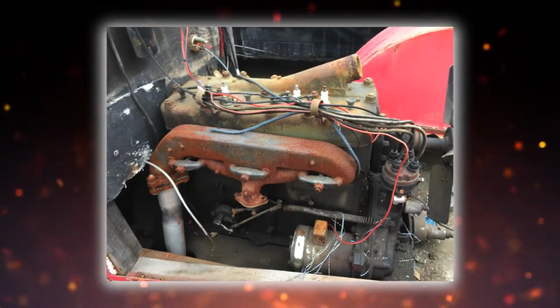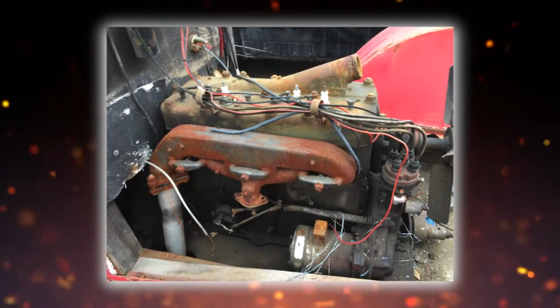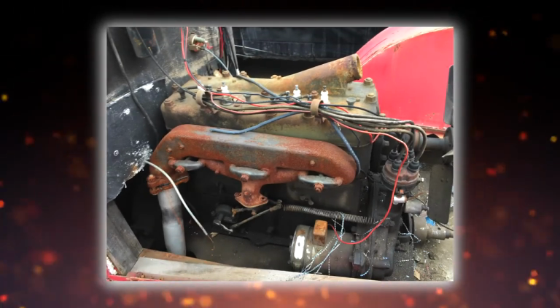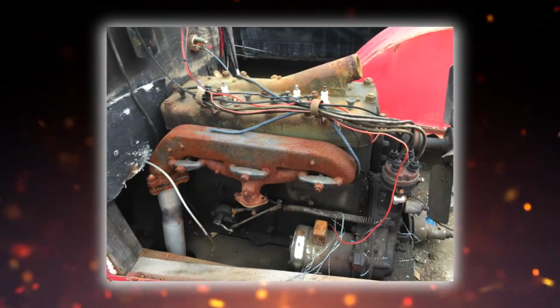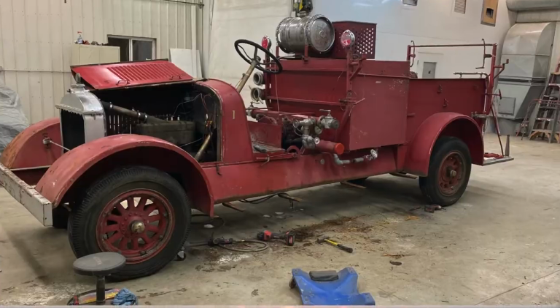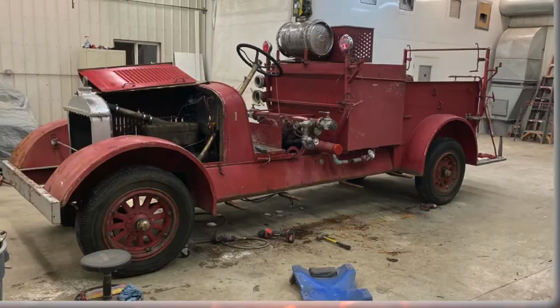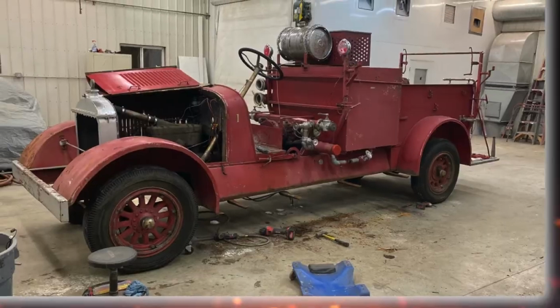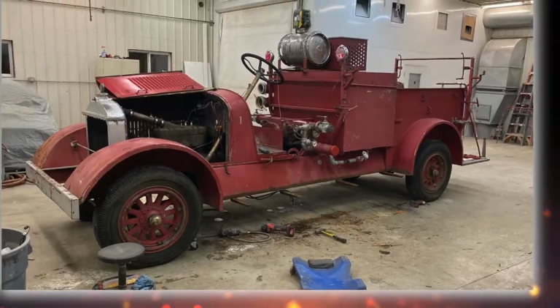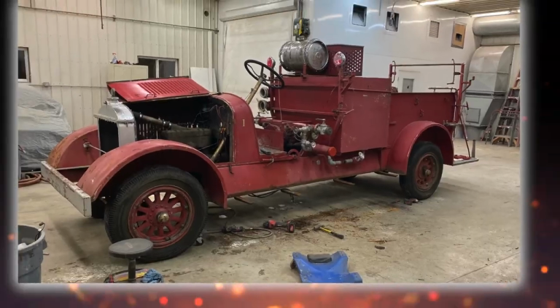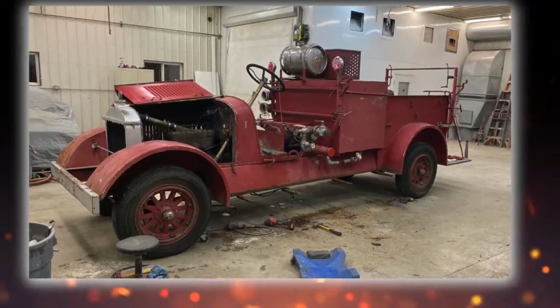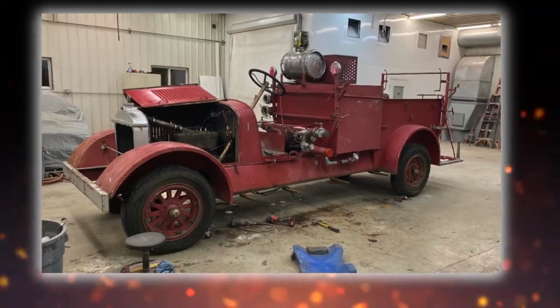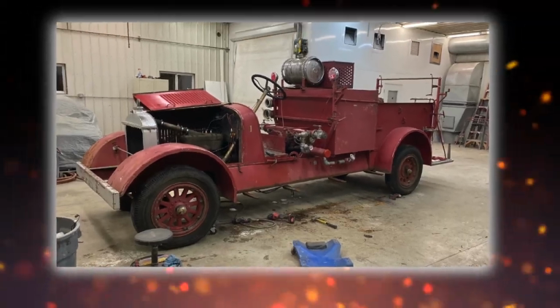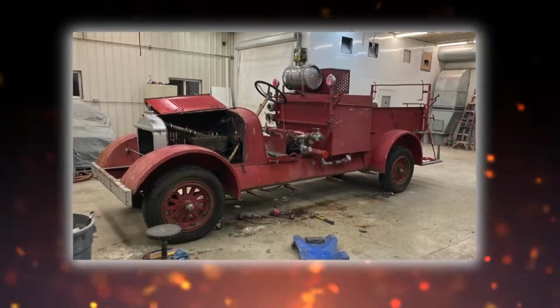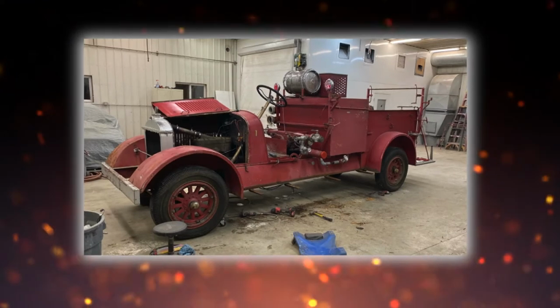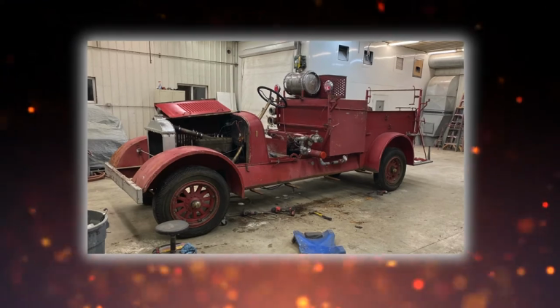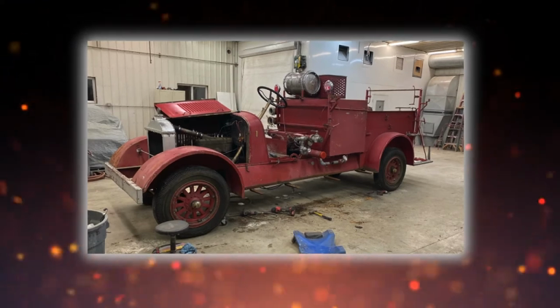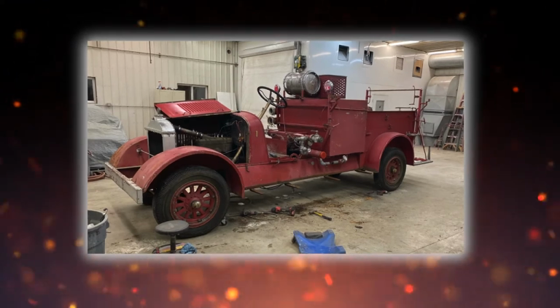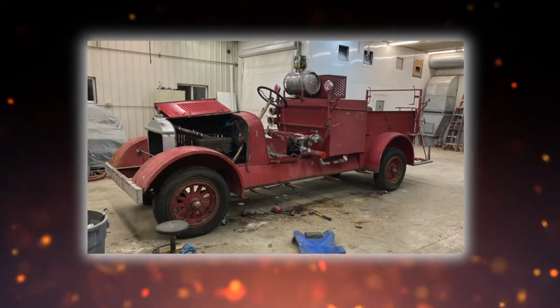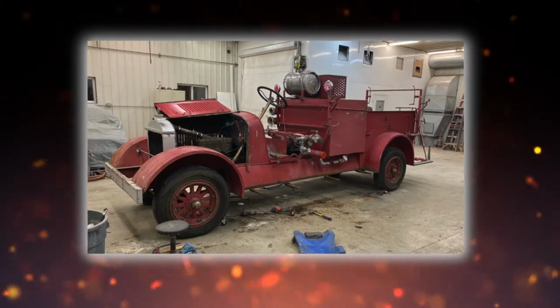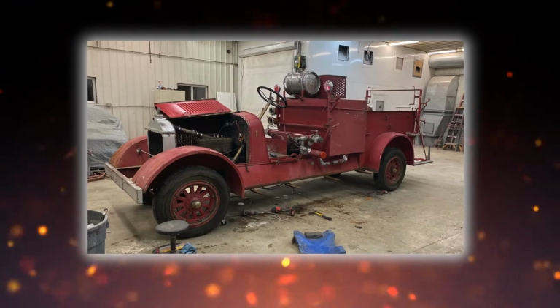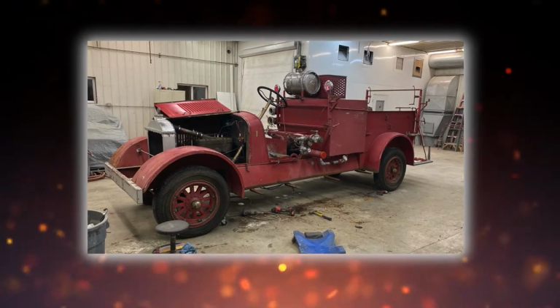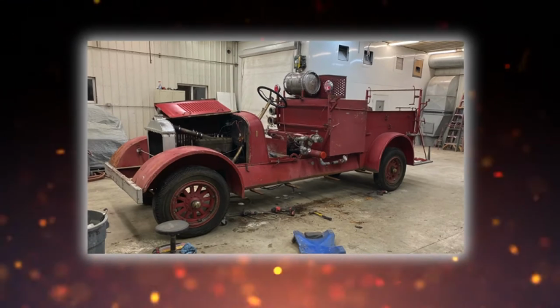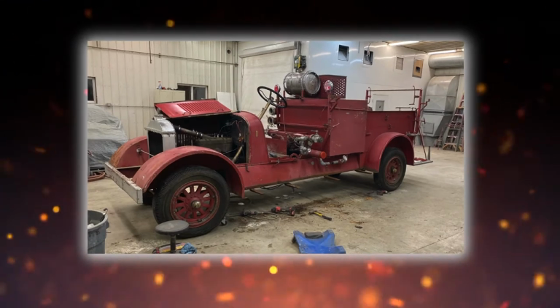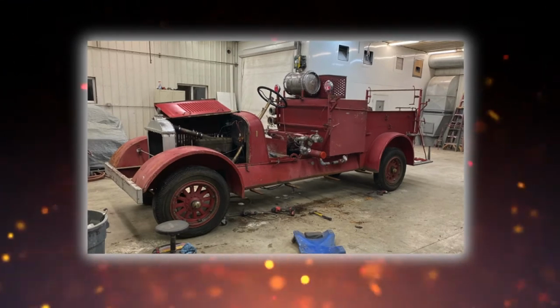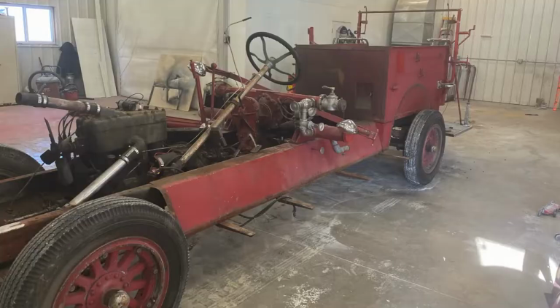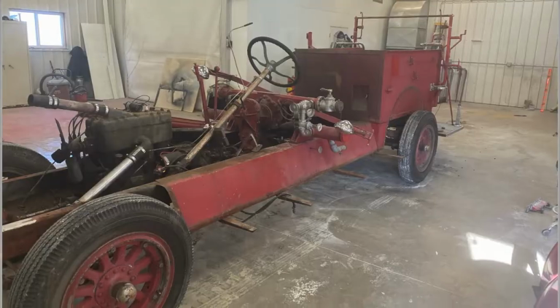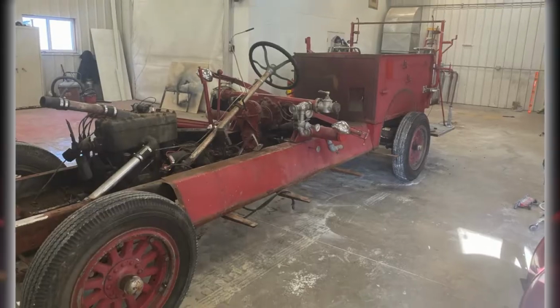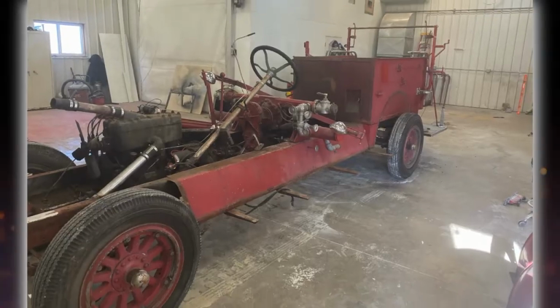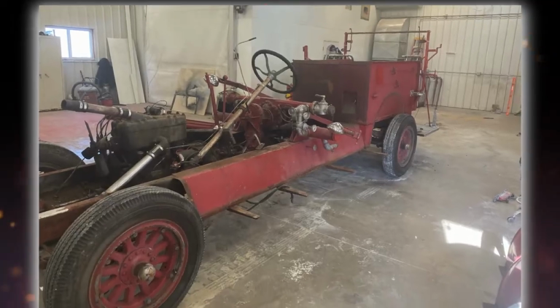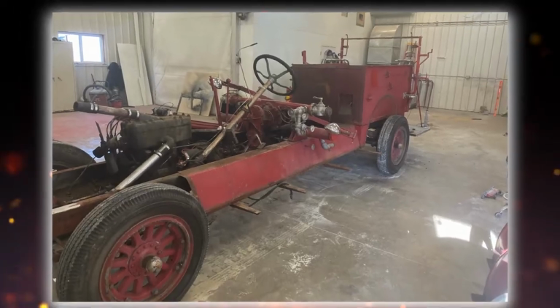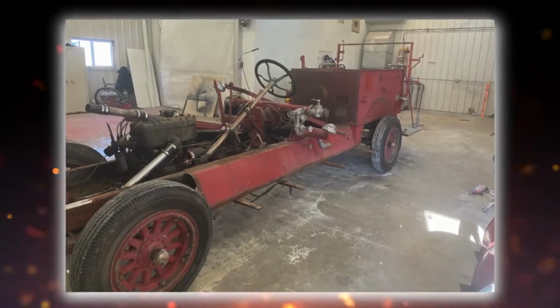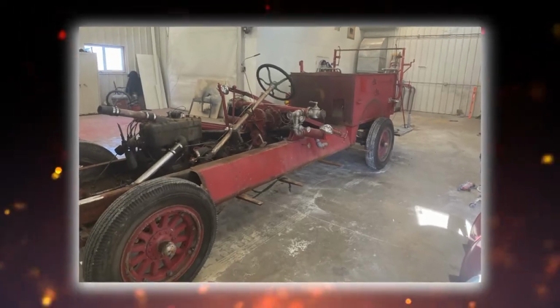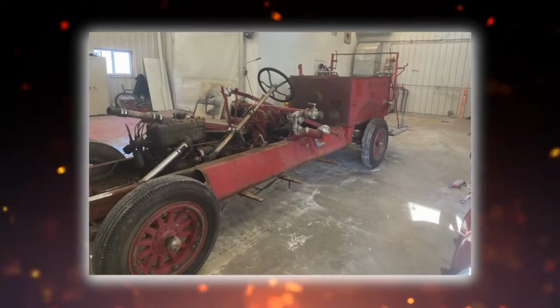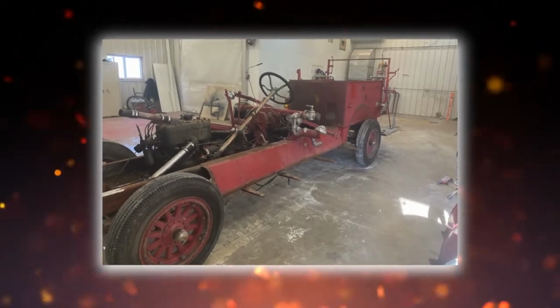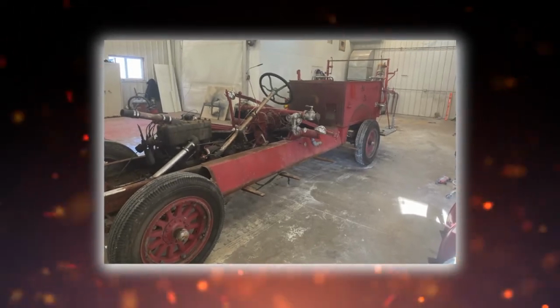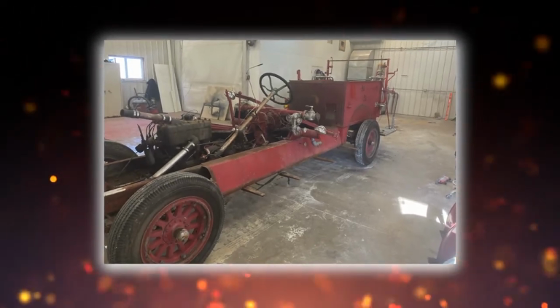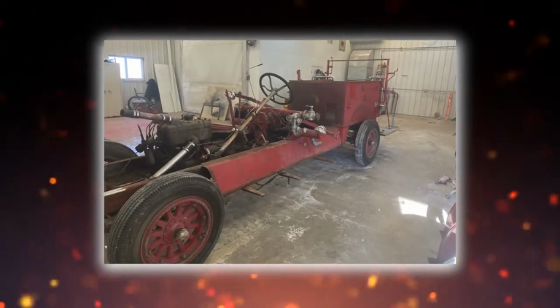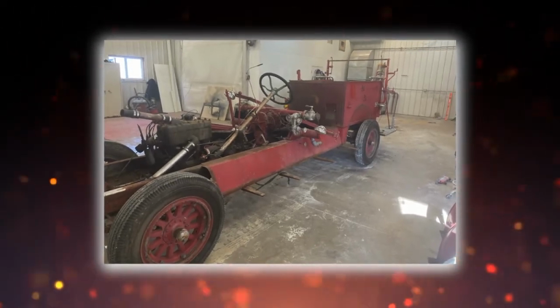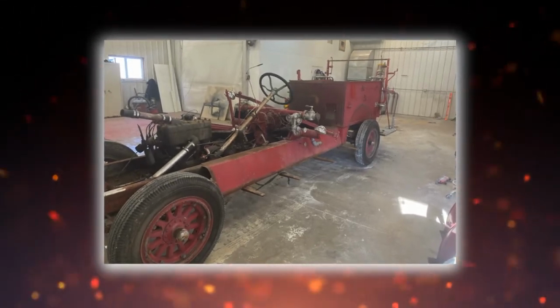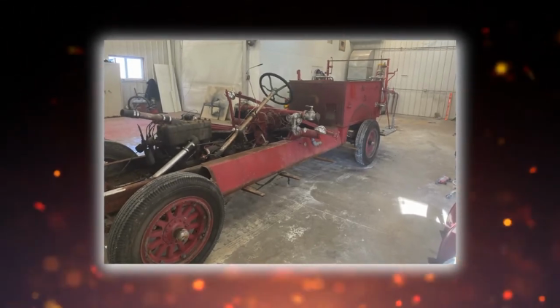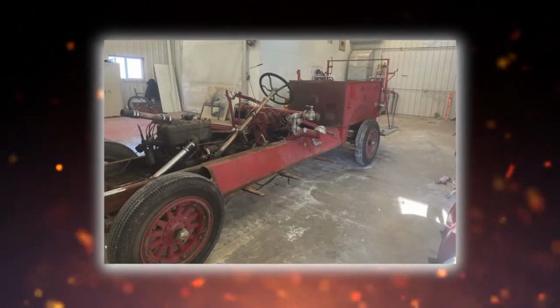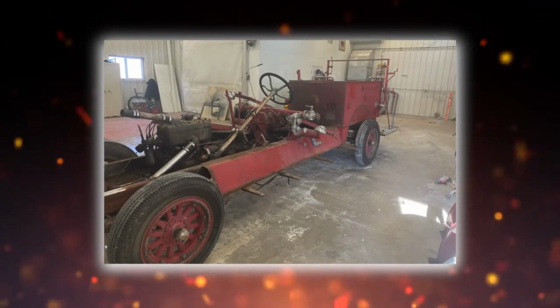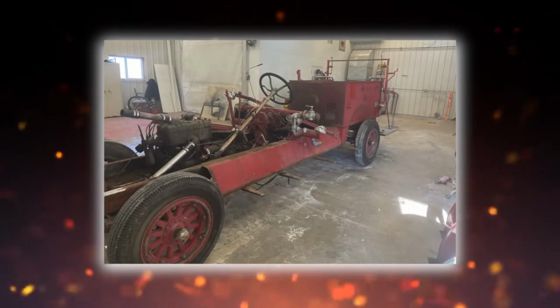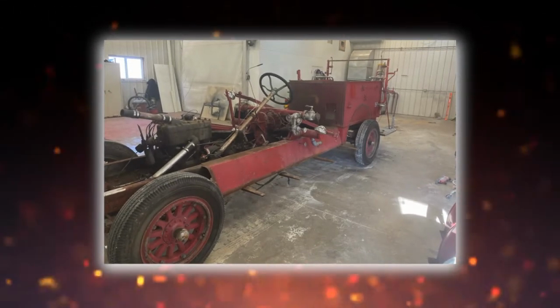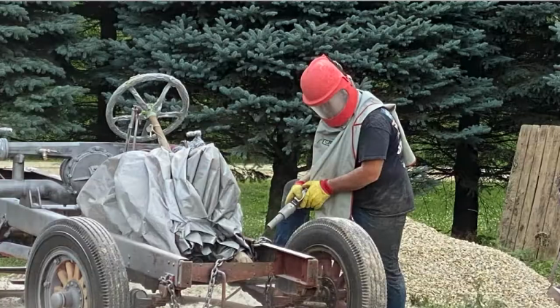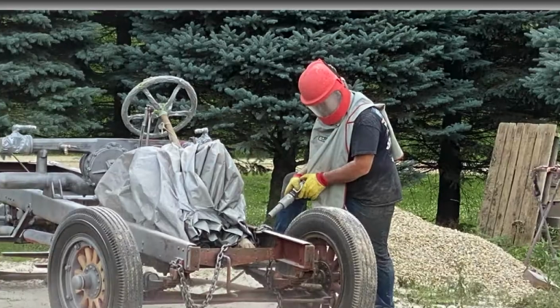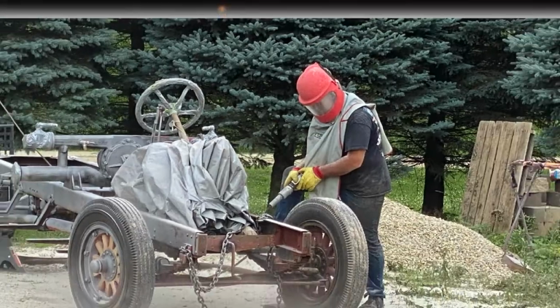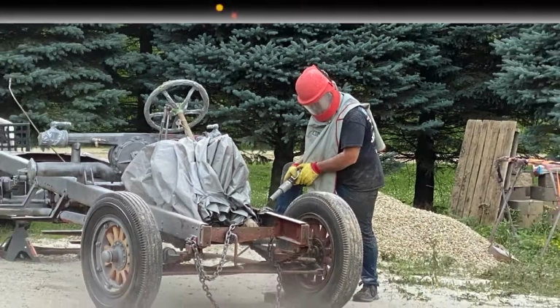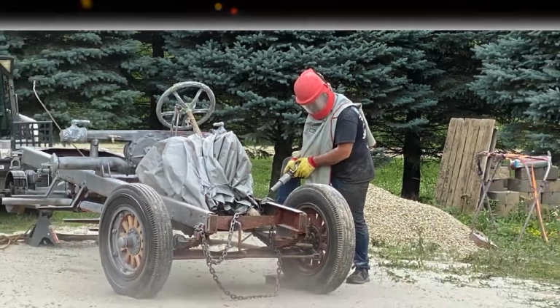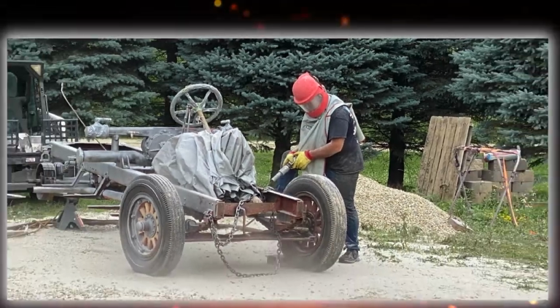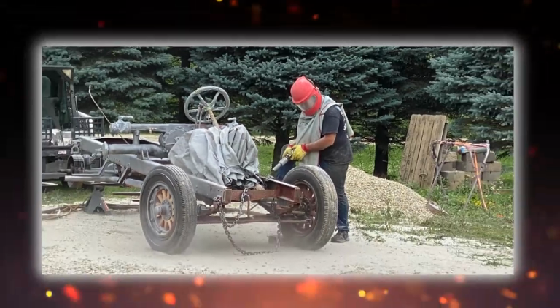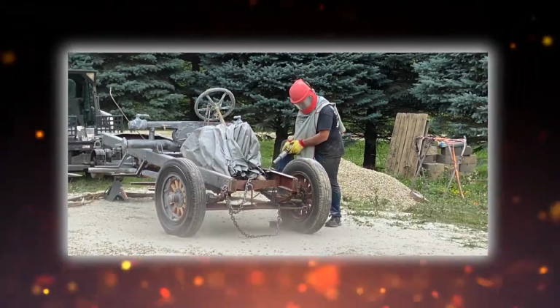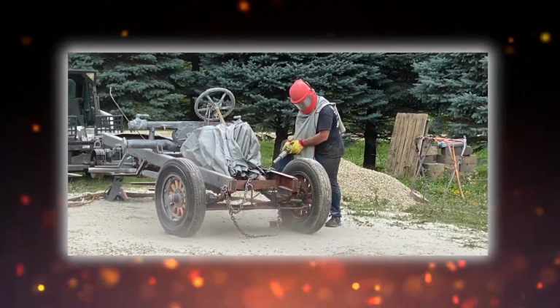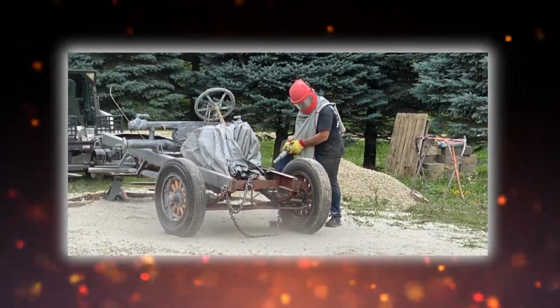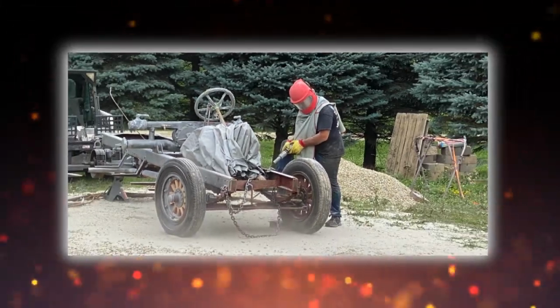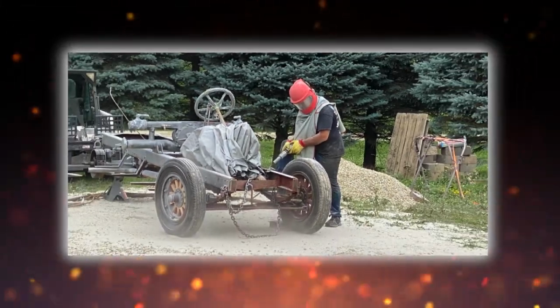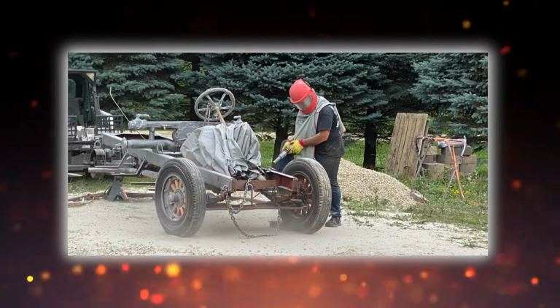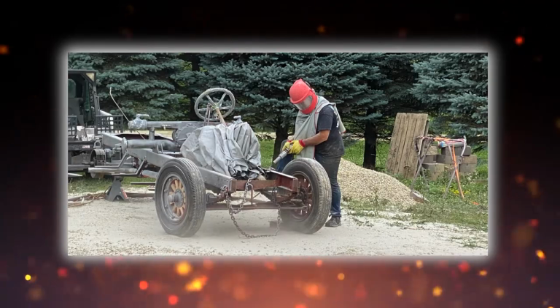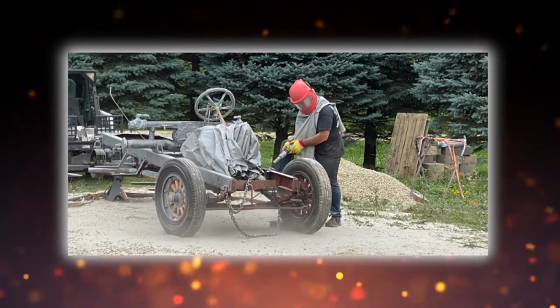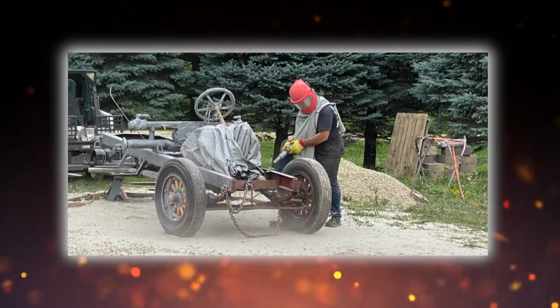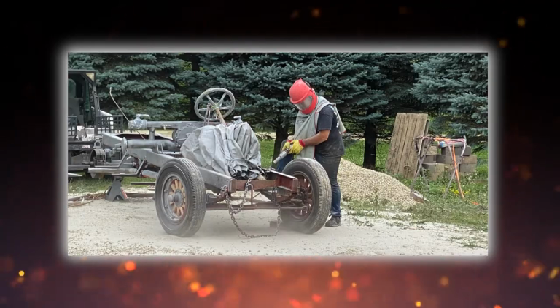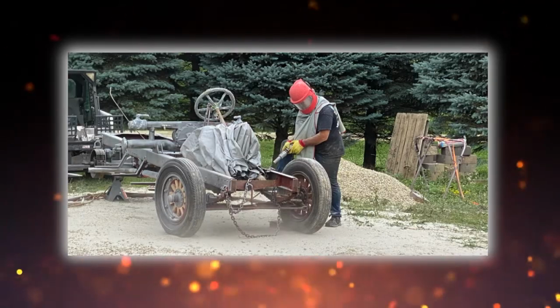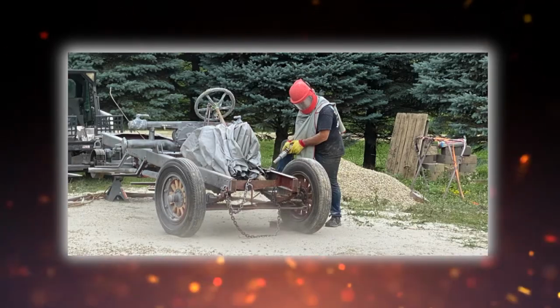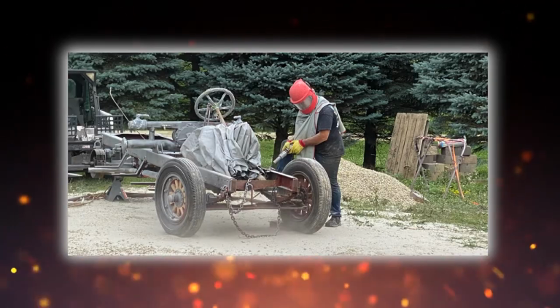We started the removal of all the side metal, tank, pump, and motor, and started to do the body work on it.